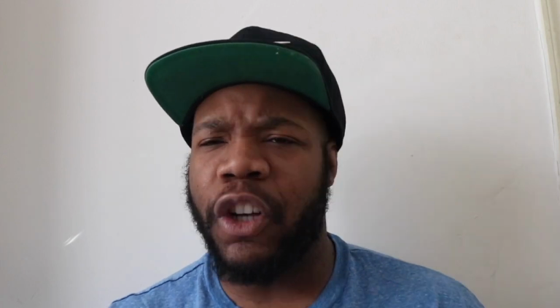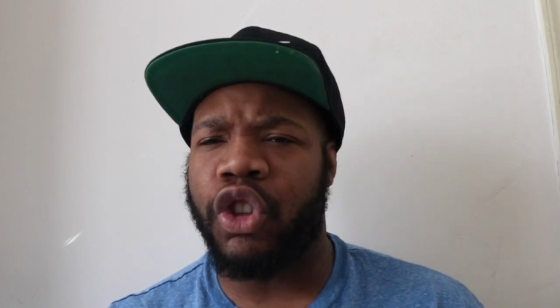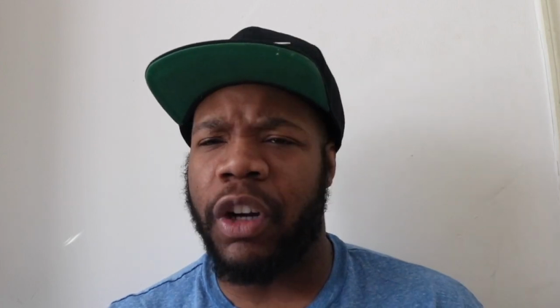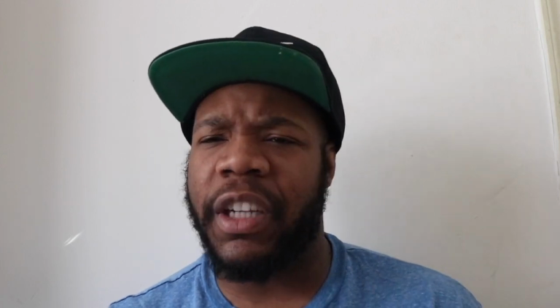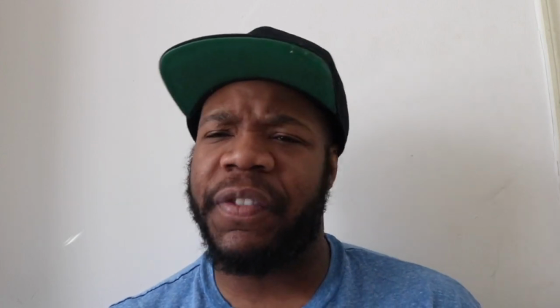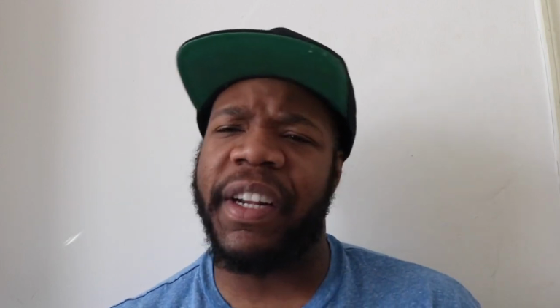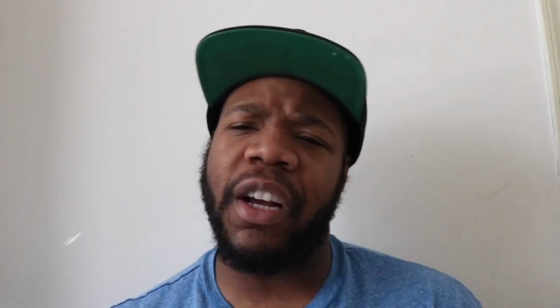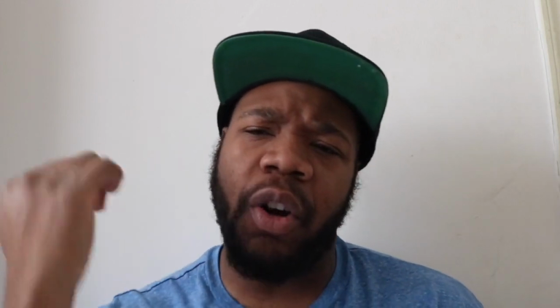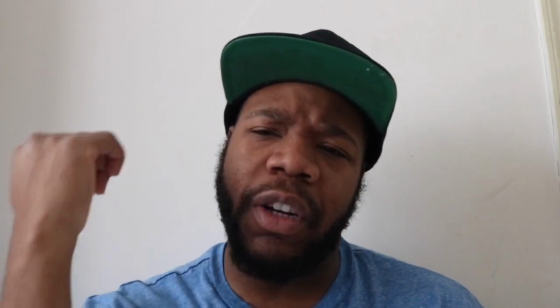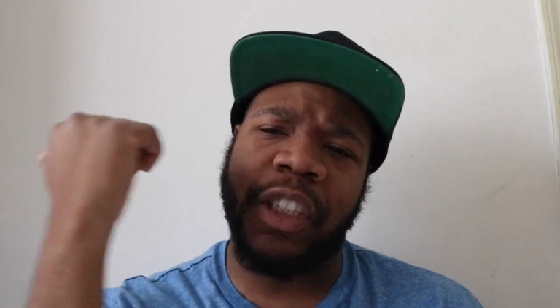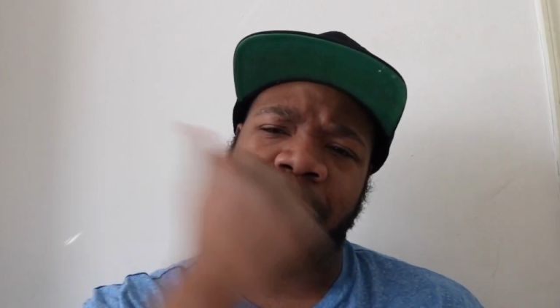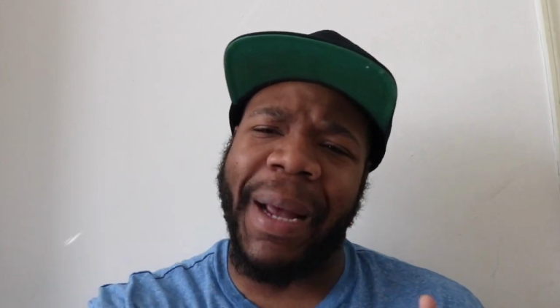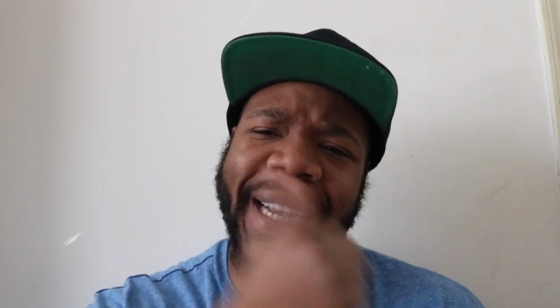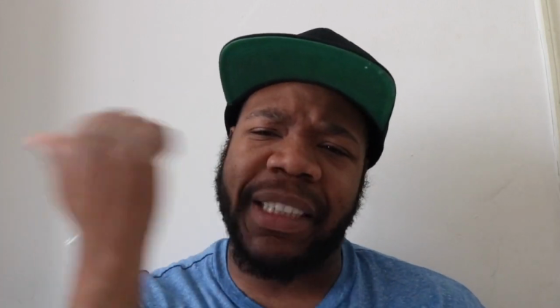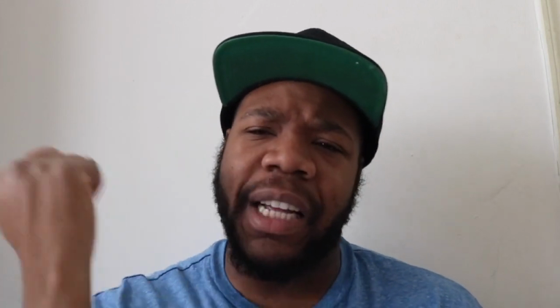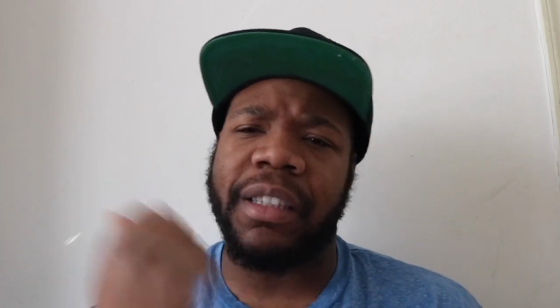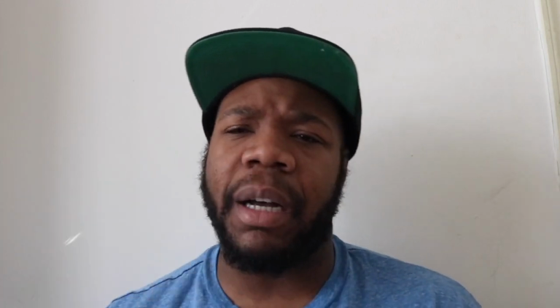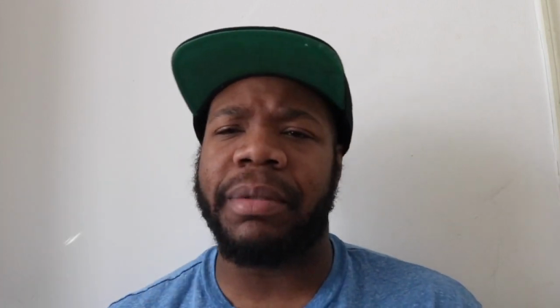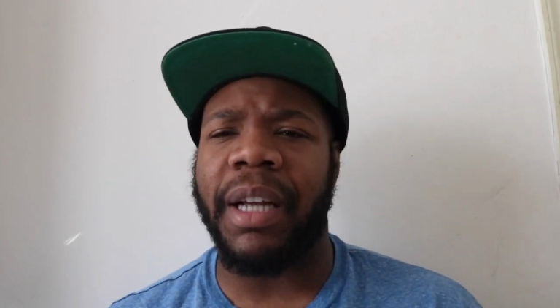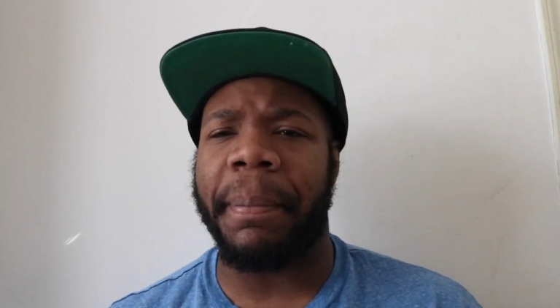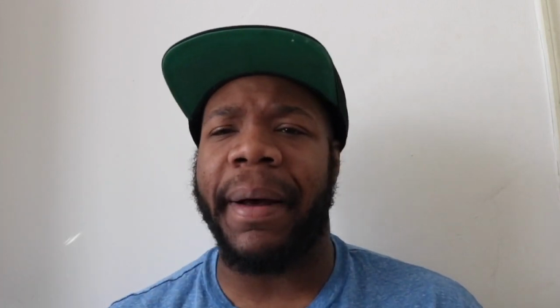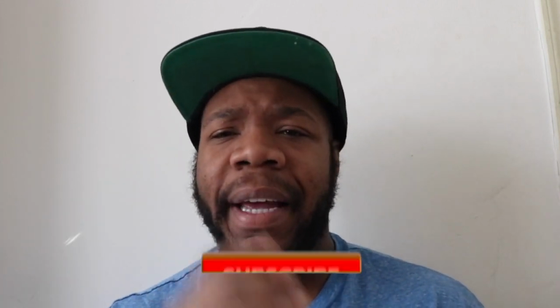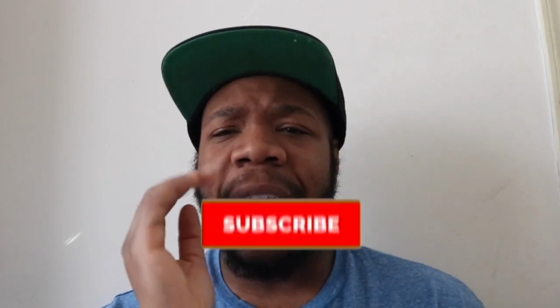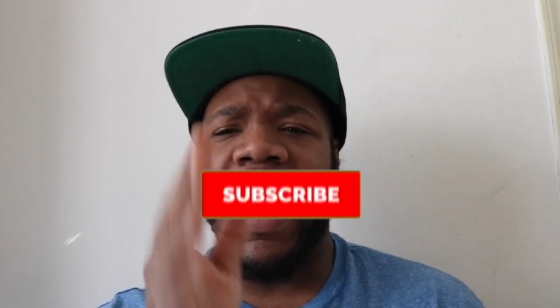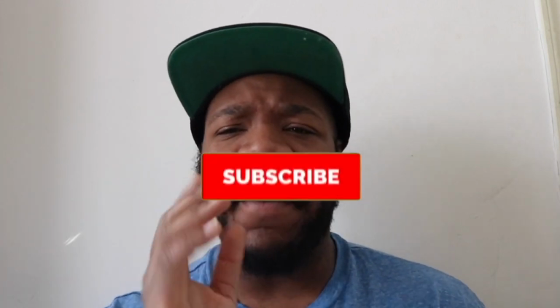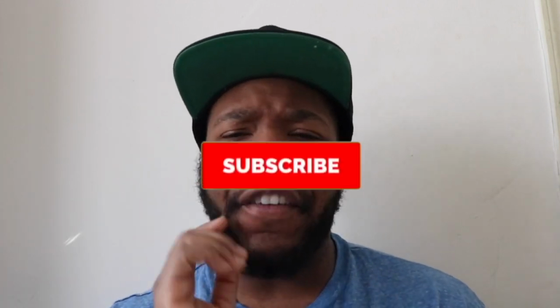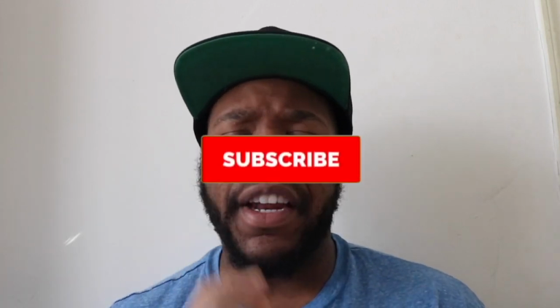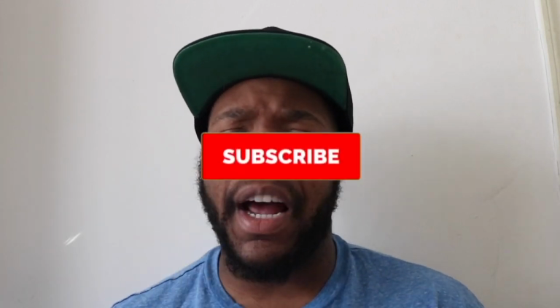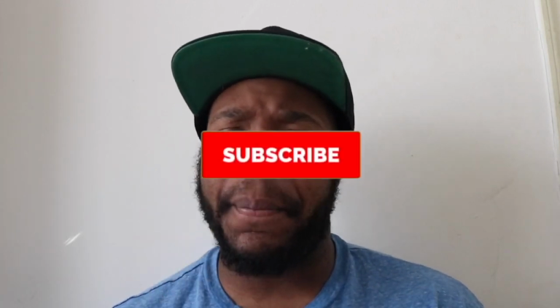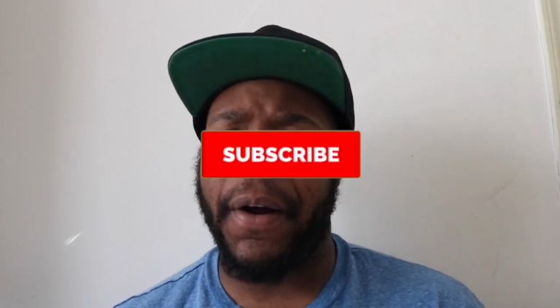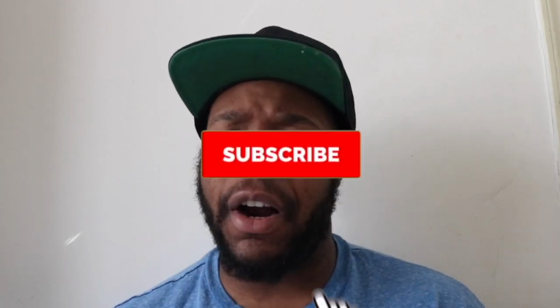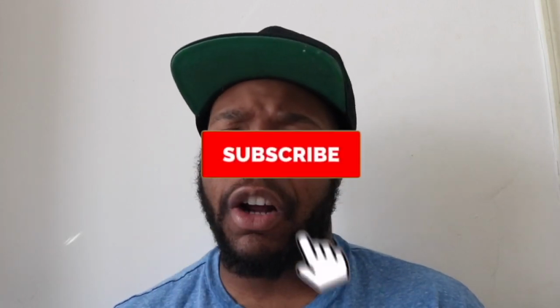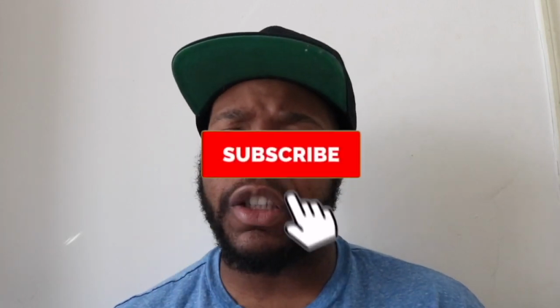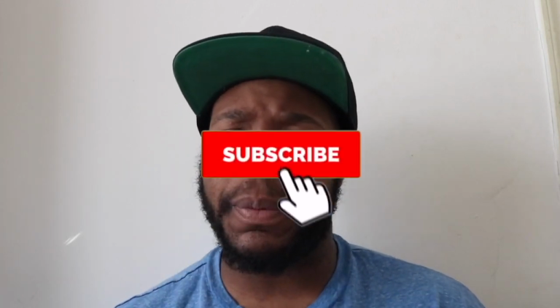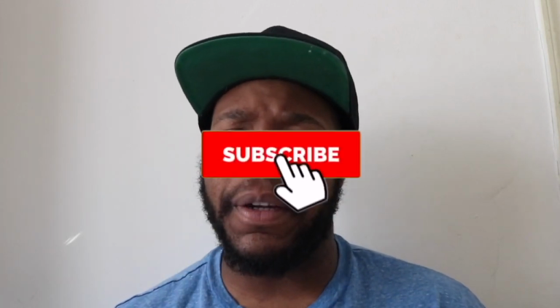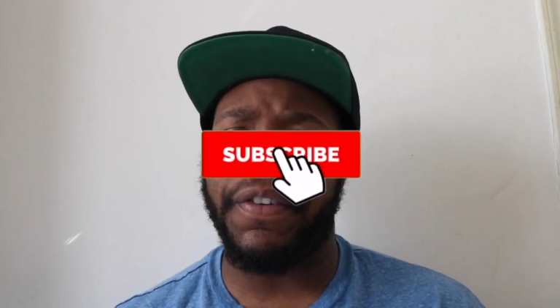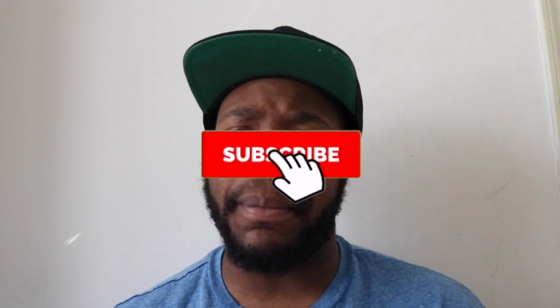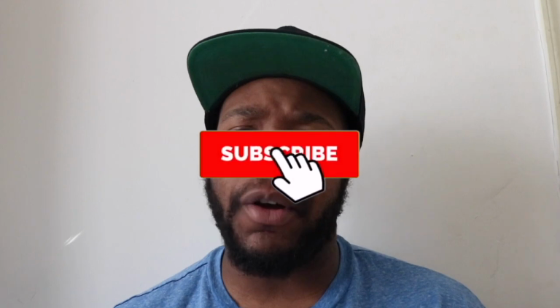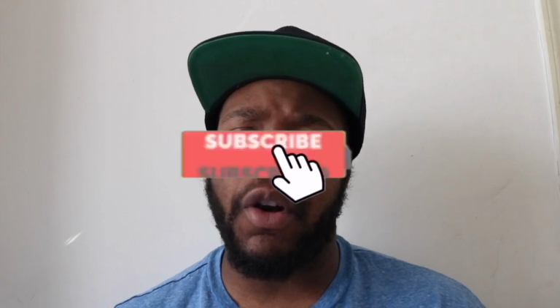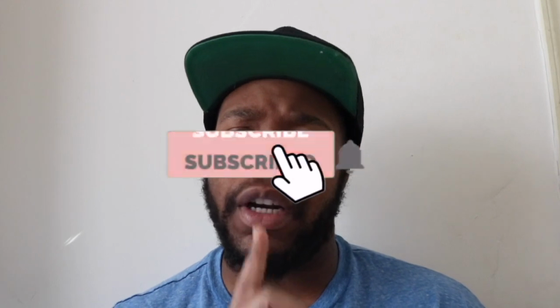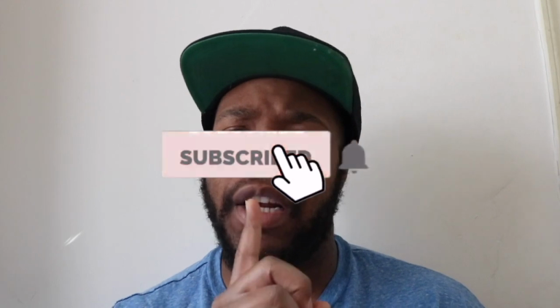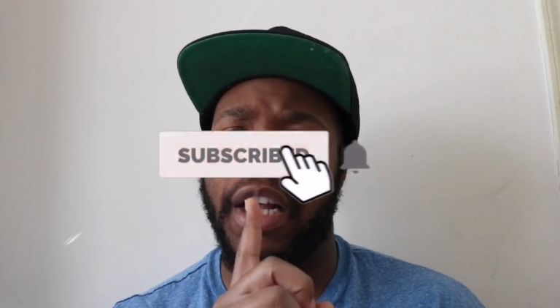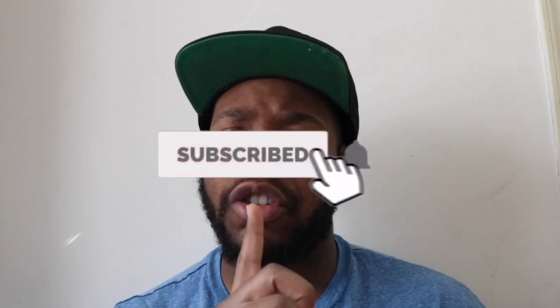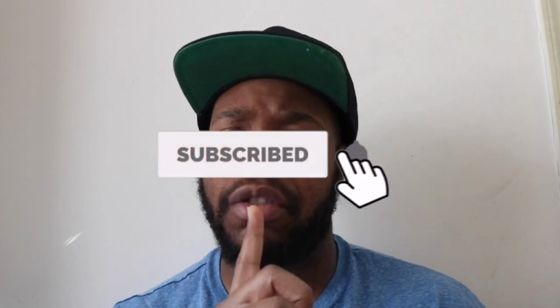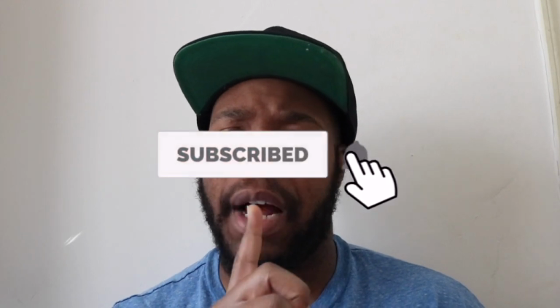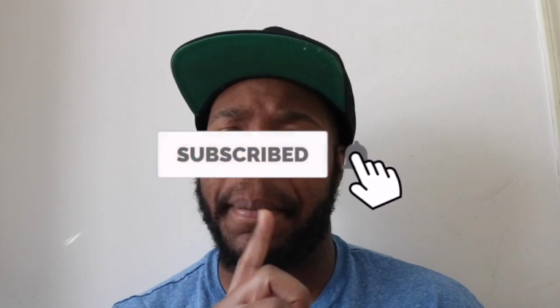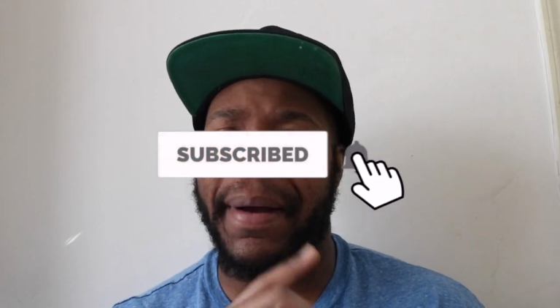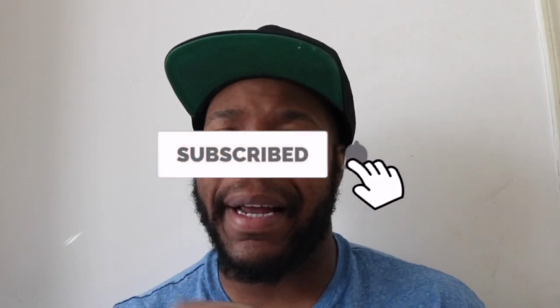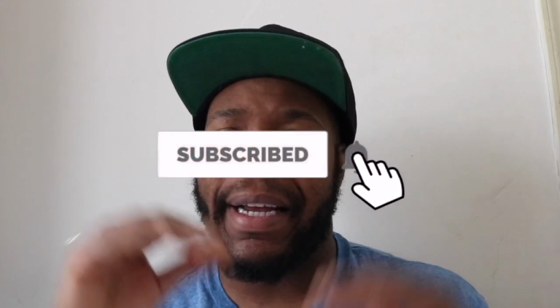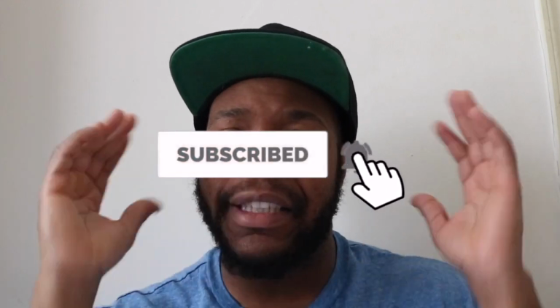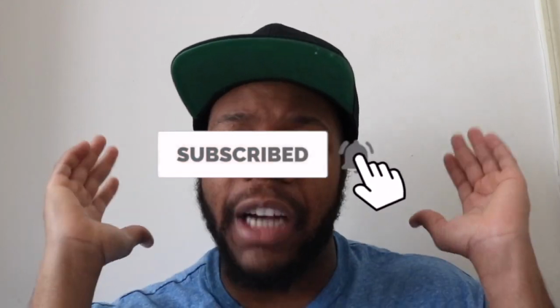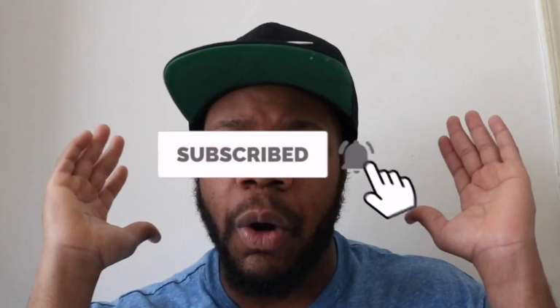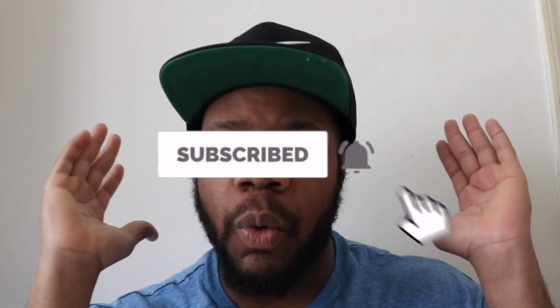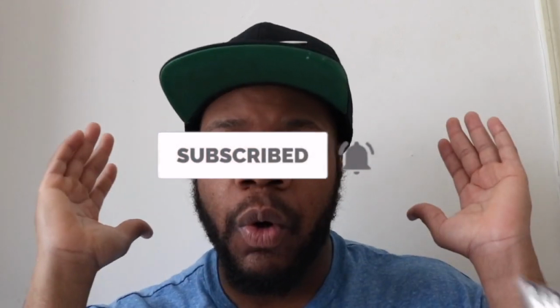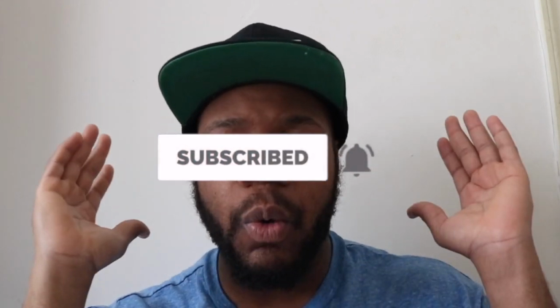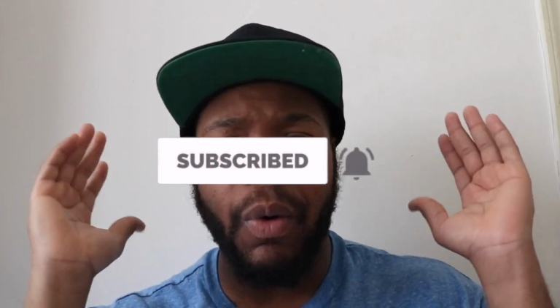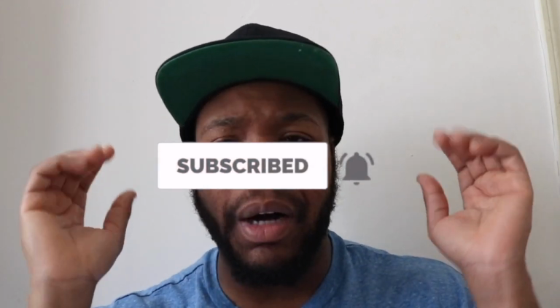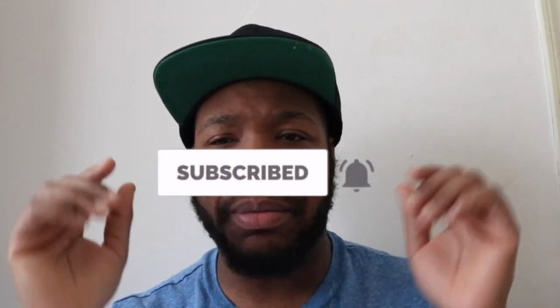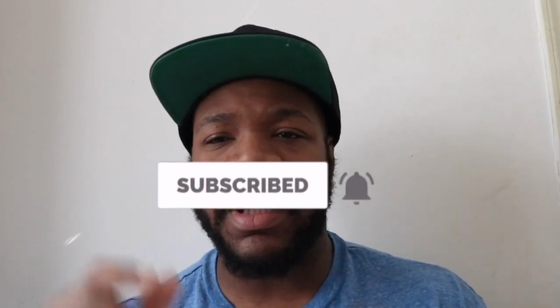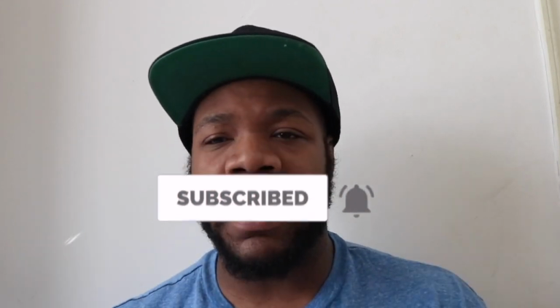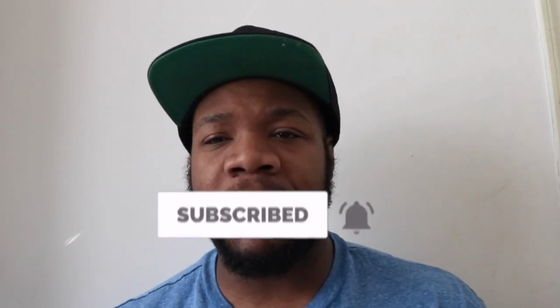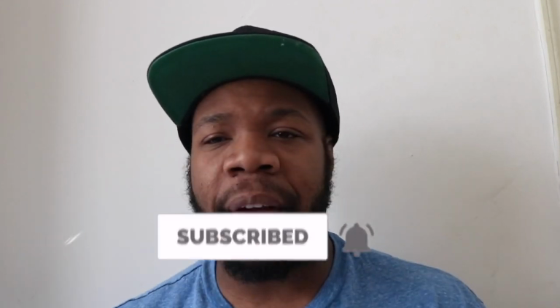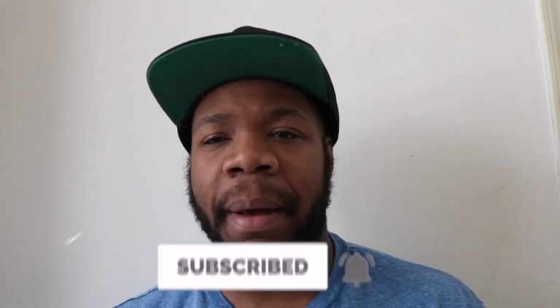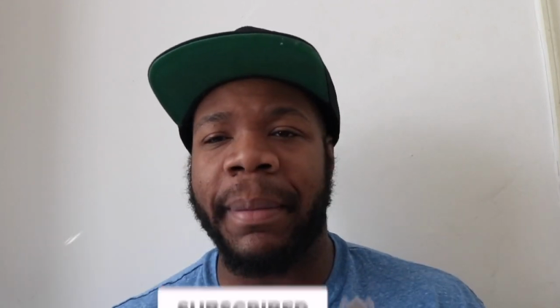If you enjoyed this video, smash that thumbs up button. If you're not part of the R-Speed family, go ahead and subscribe — welcome to the family. I look forward to seeing you in the next video.